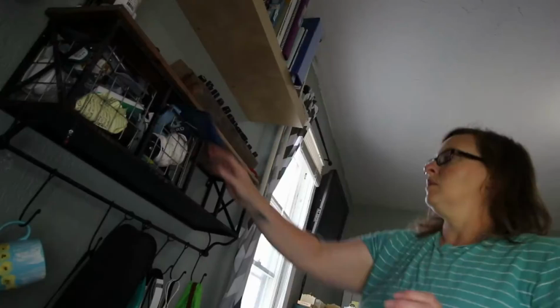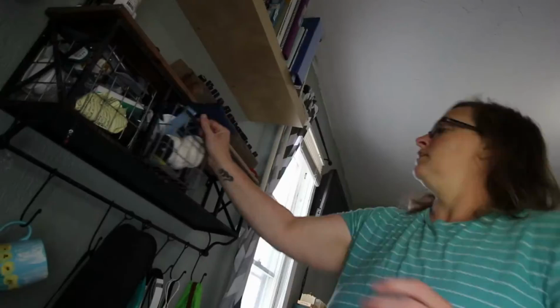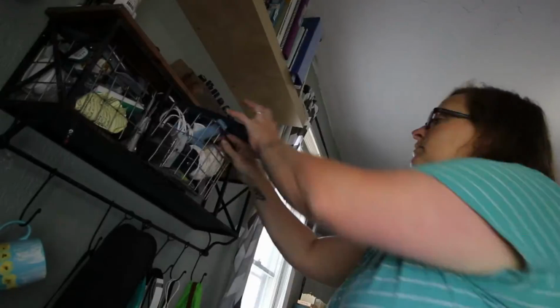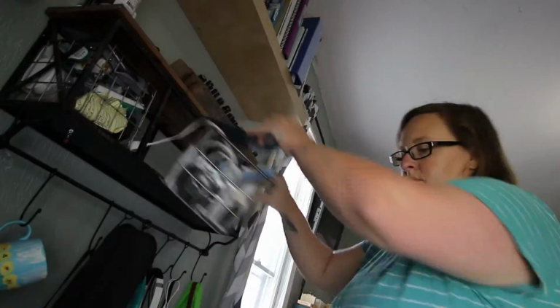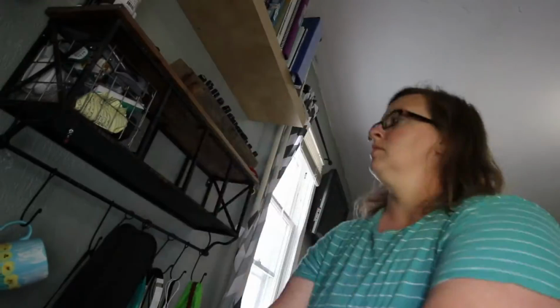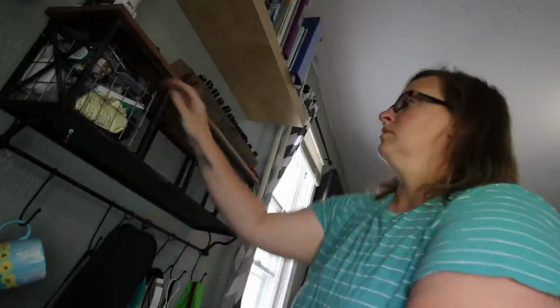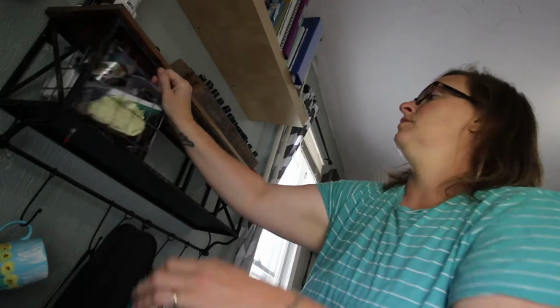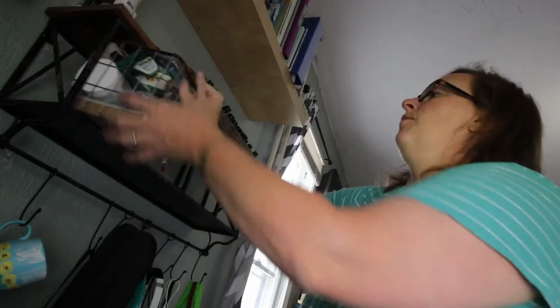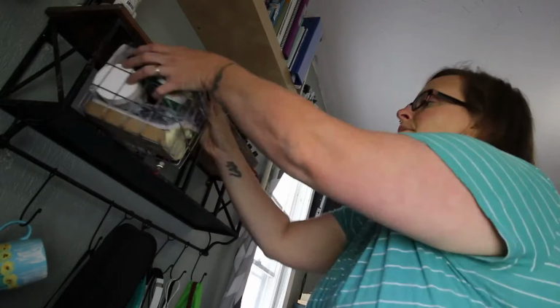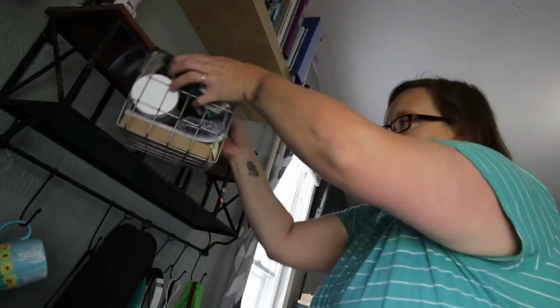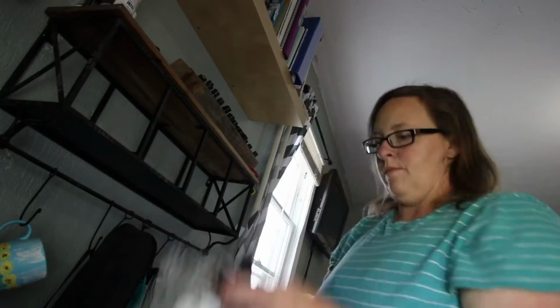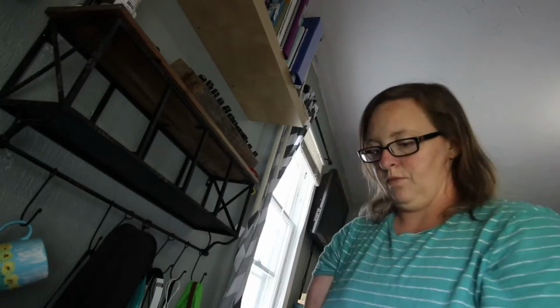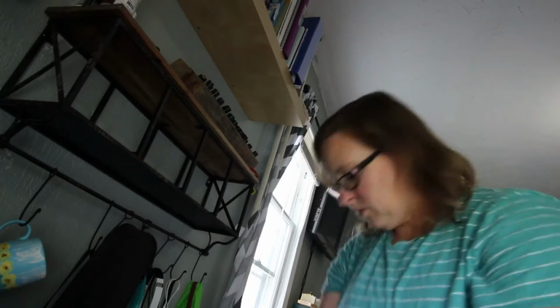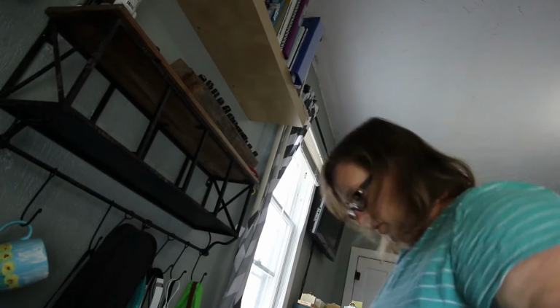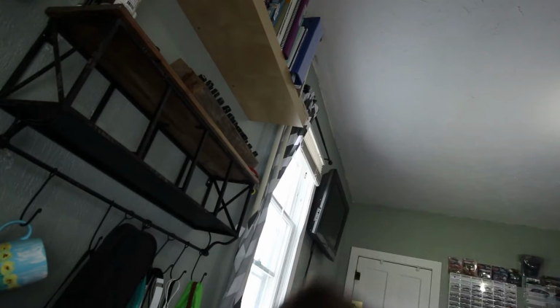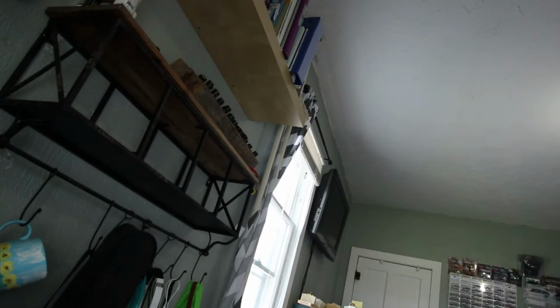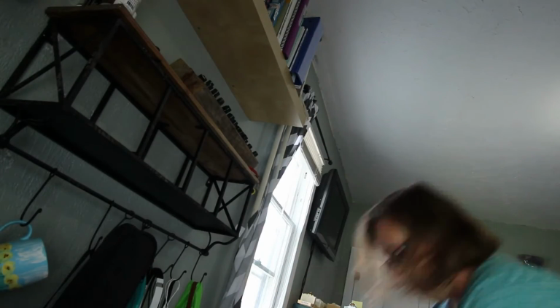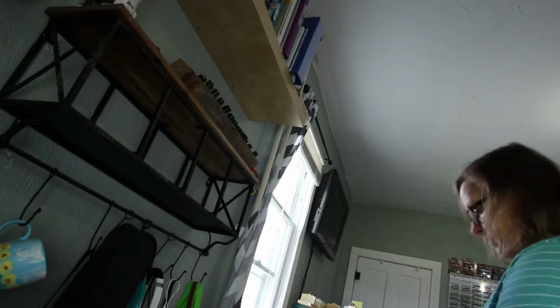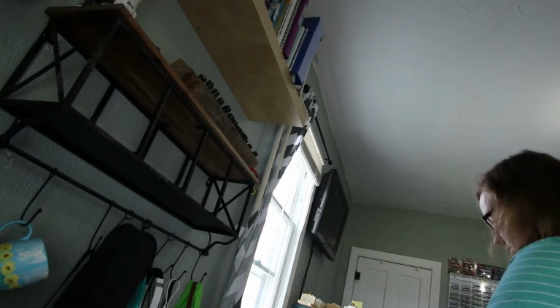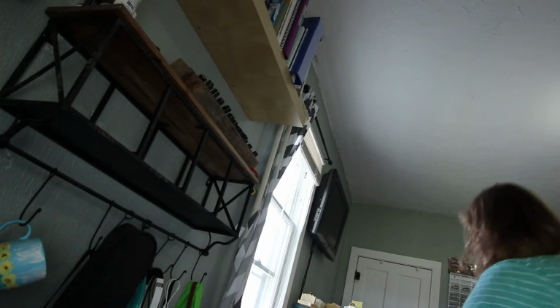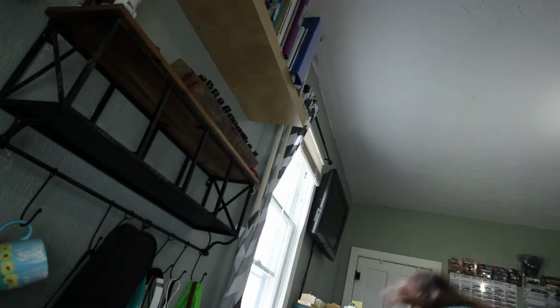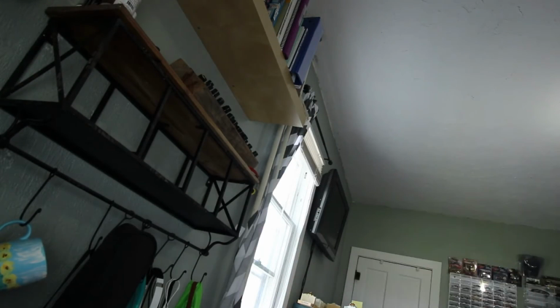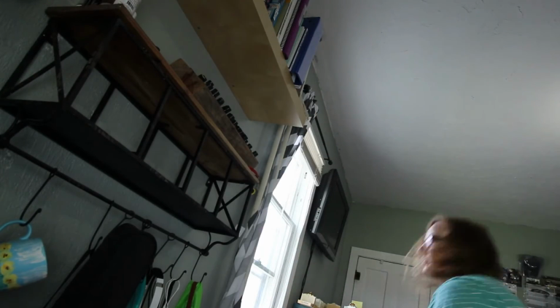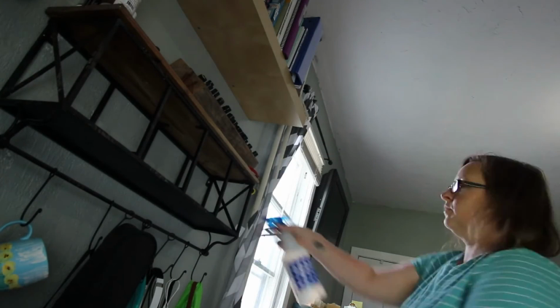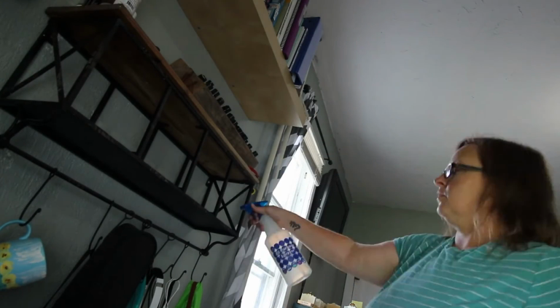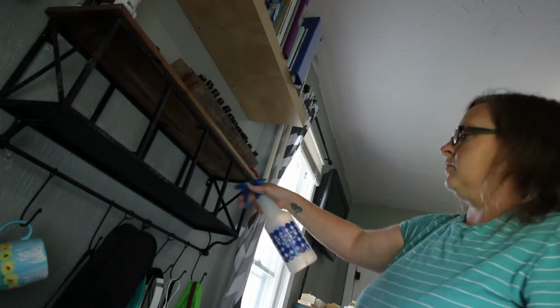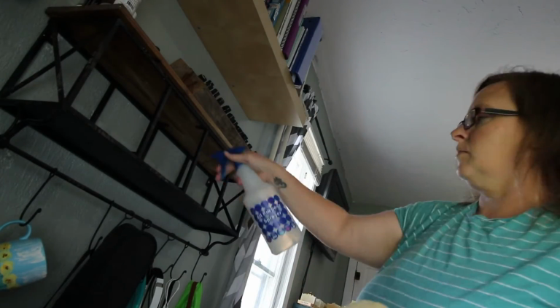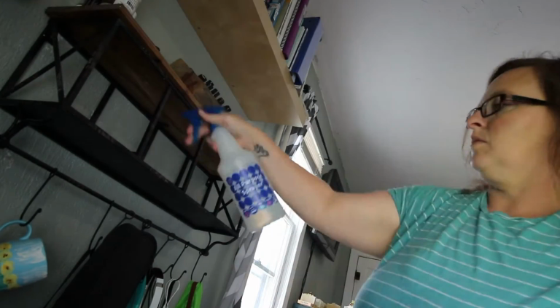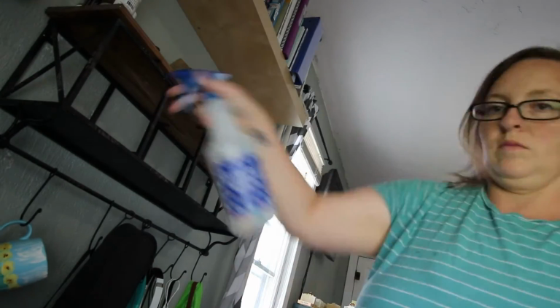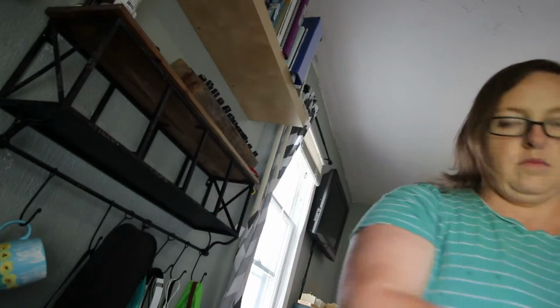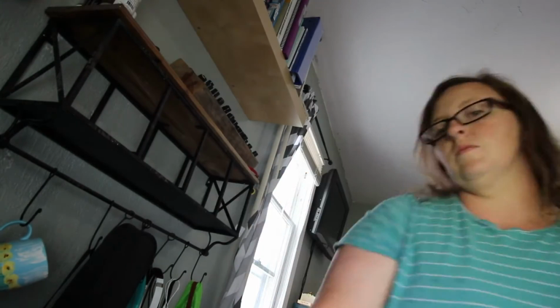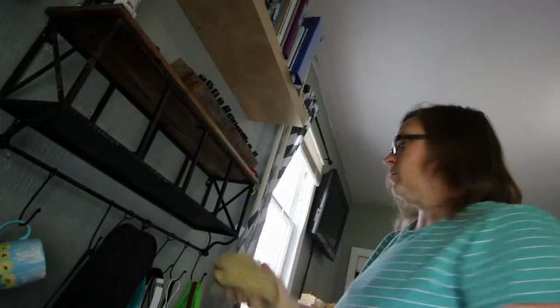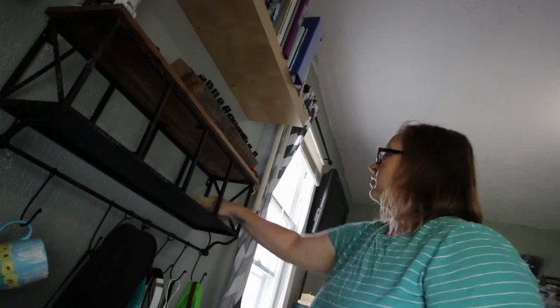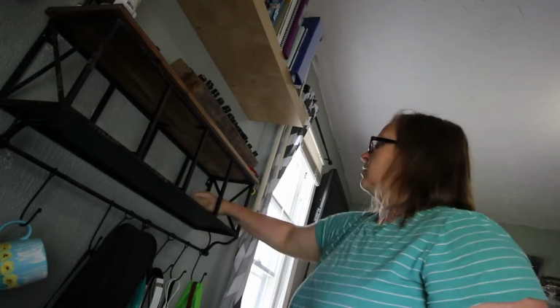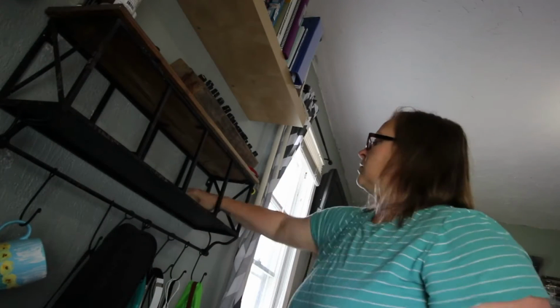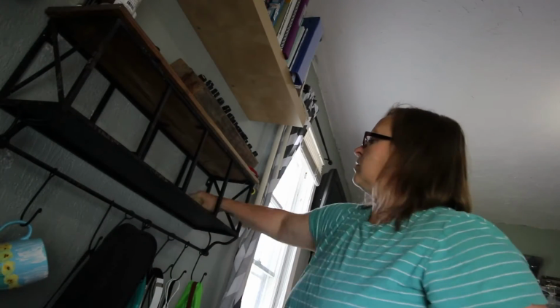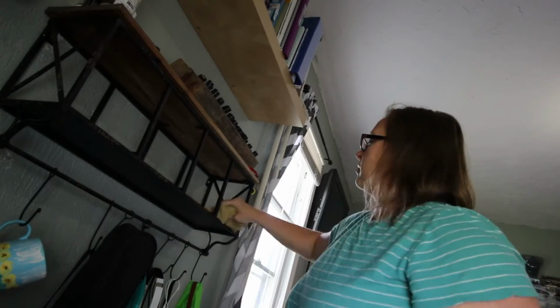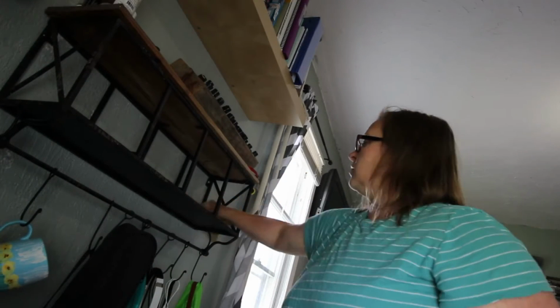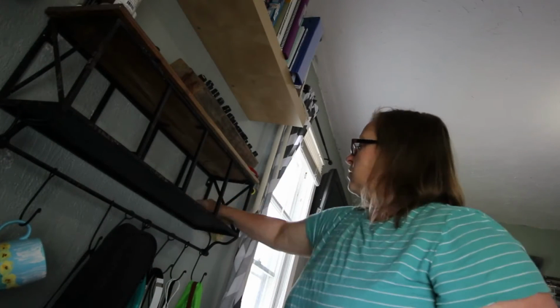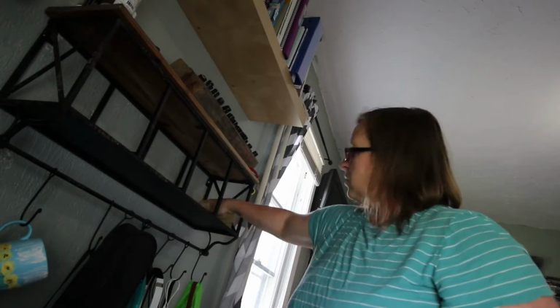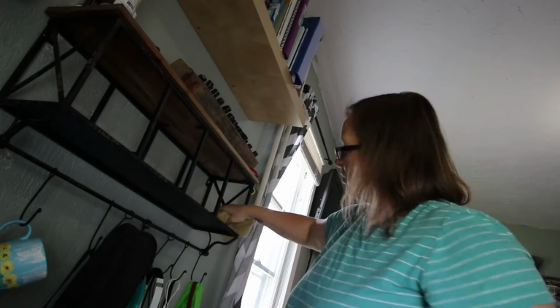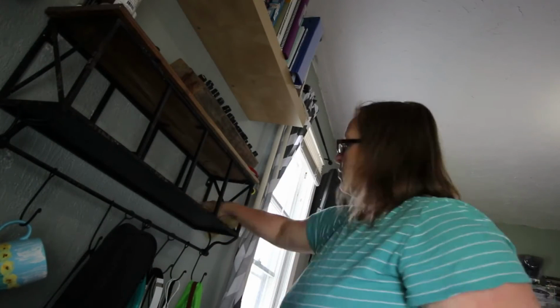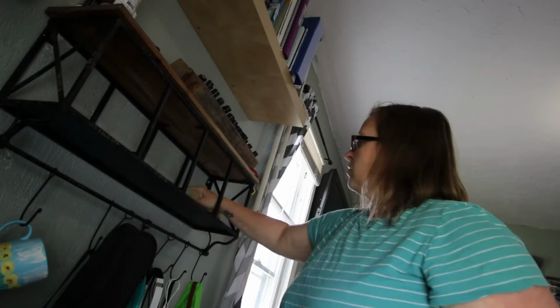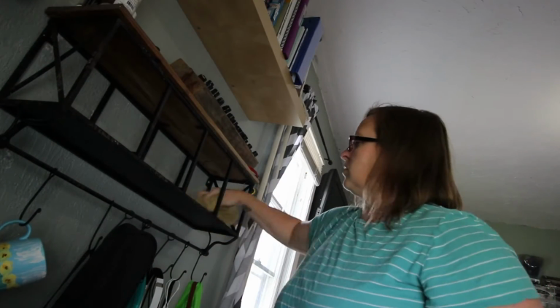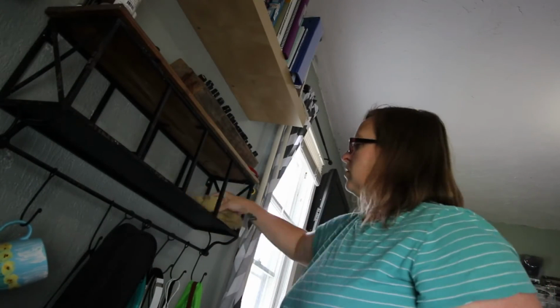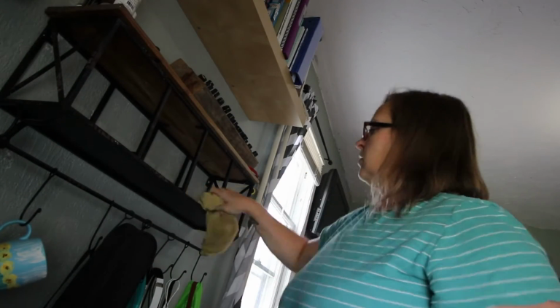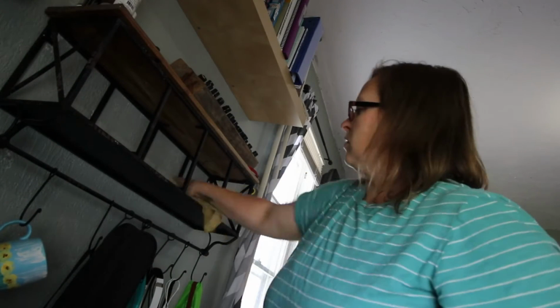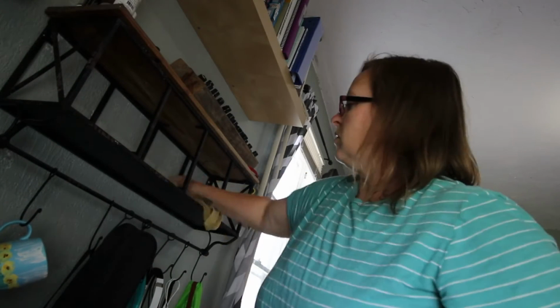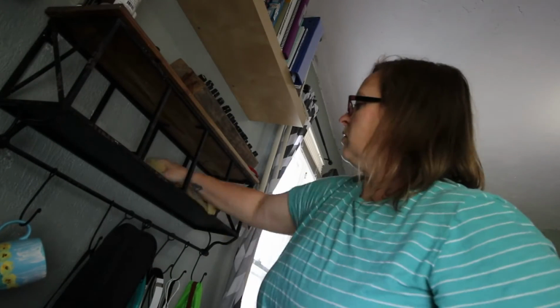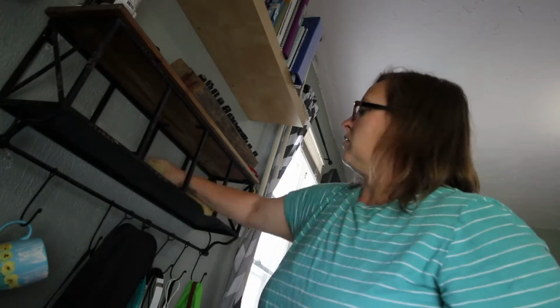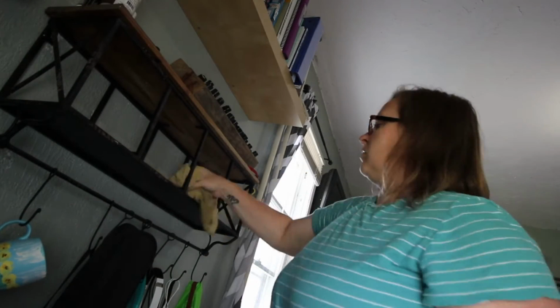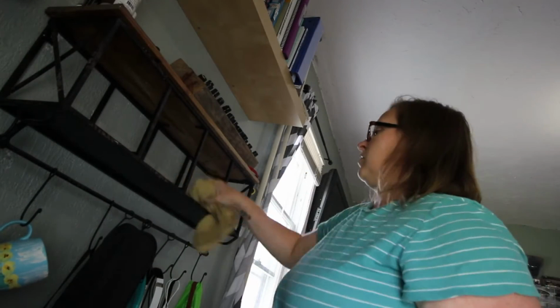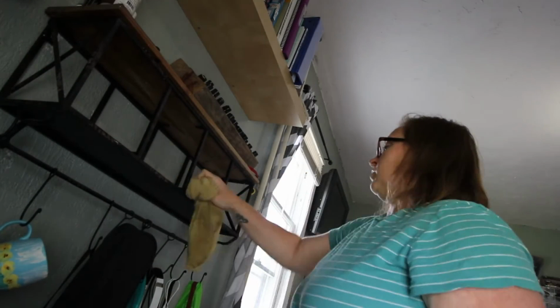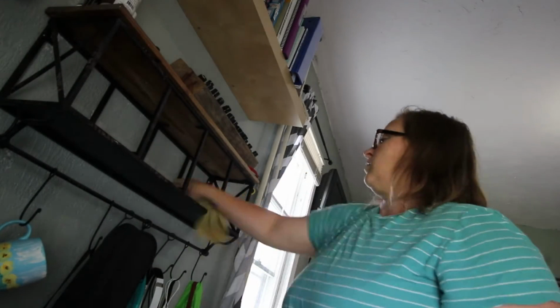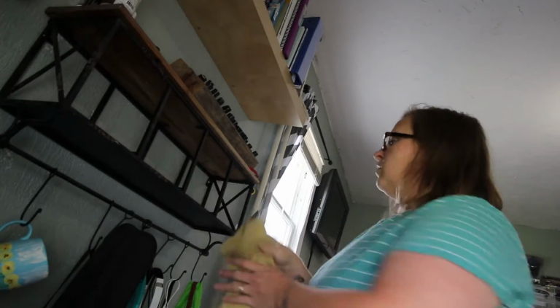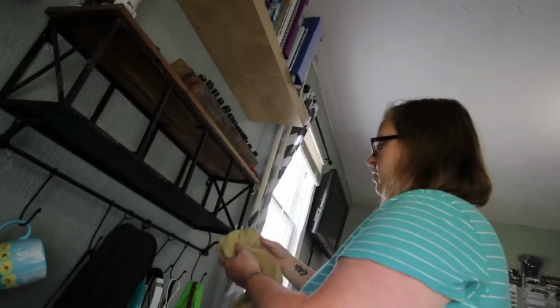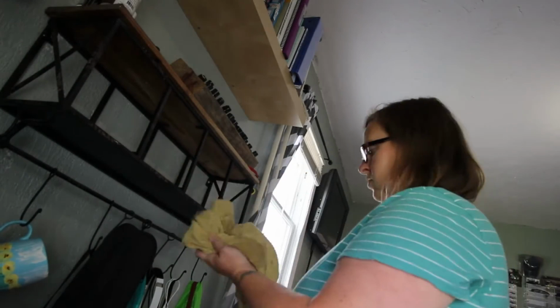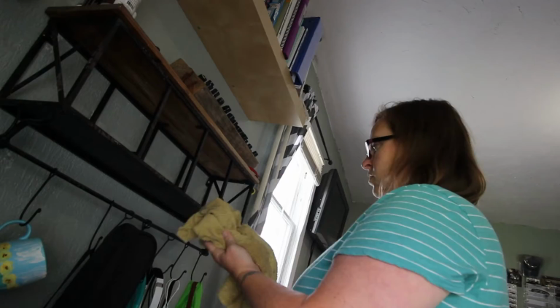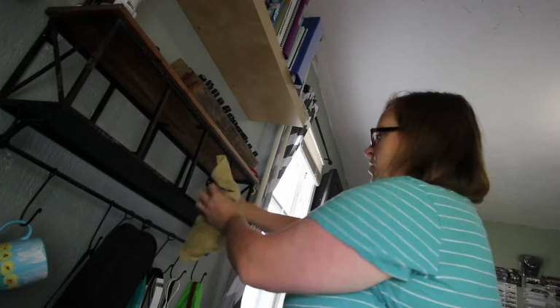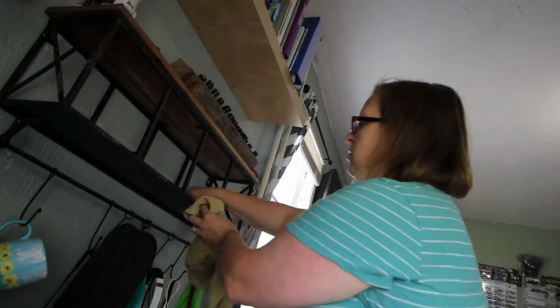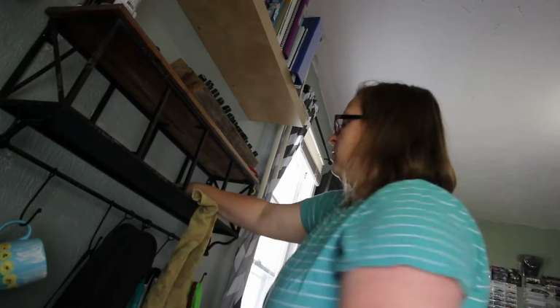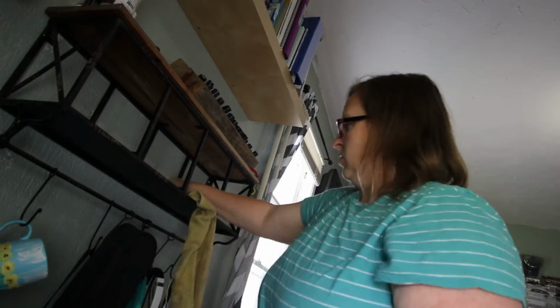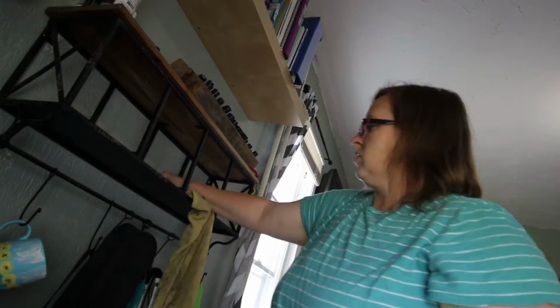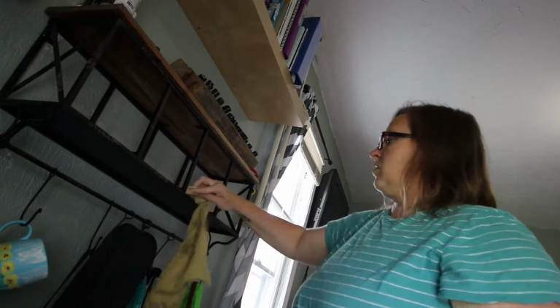I figured while I was at it, I might as well go through these baskets and make sense of what's in them and purge out the things that I don't need in there.